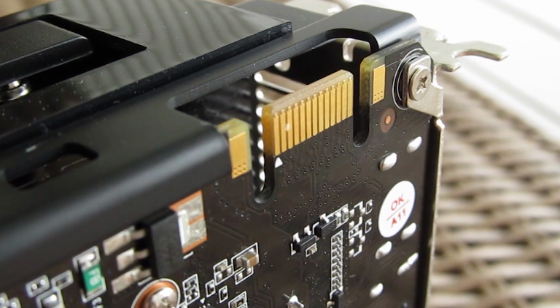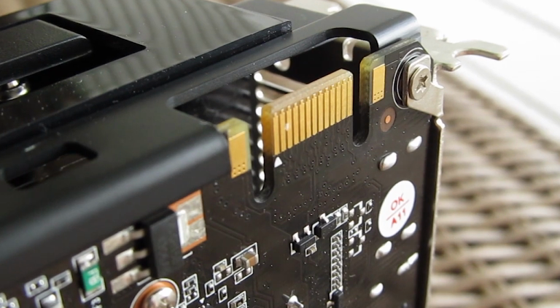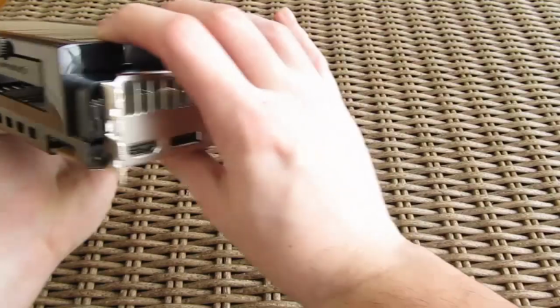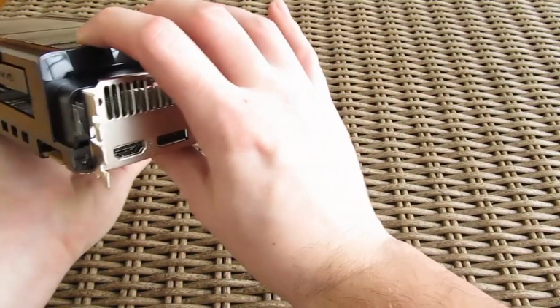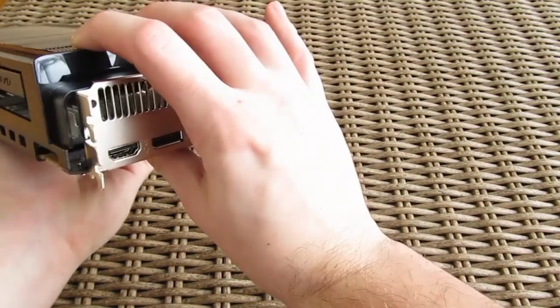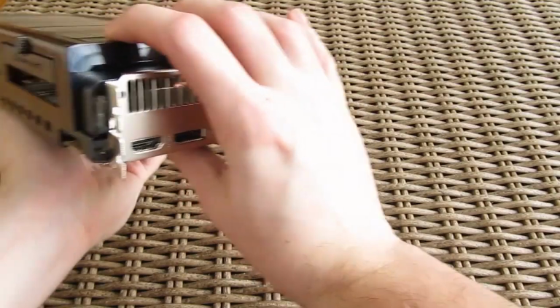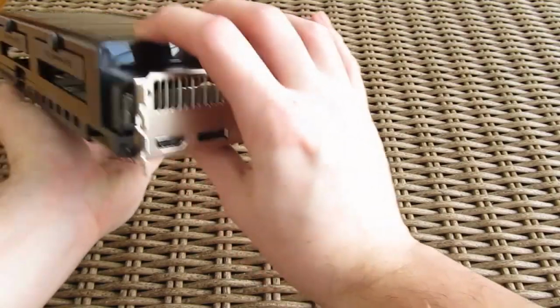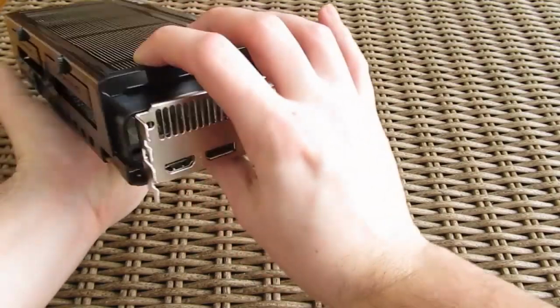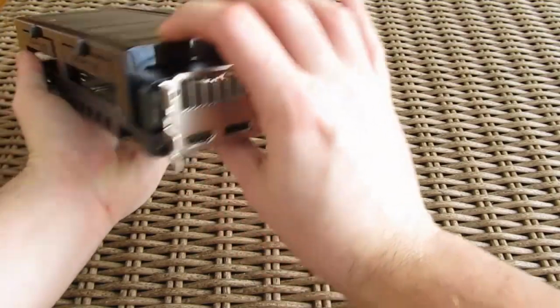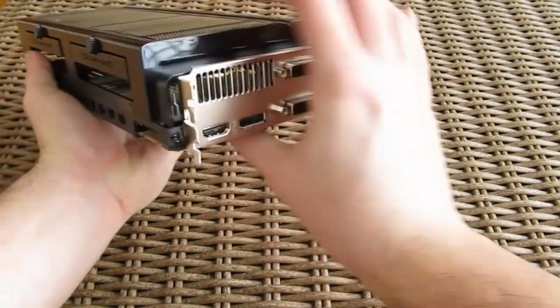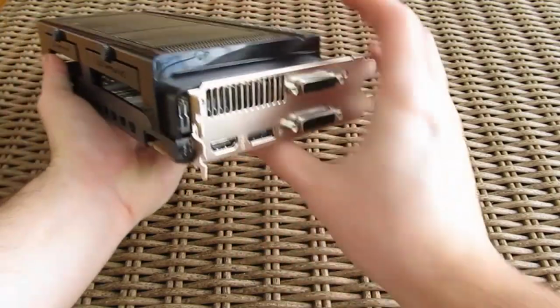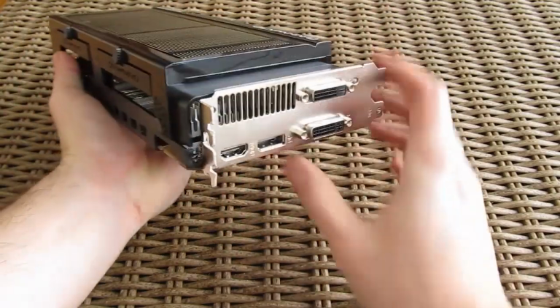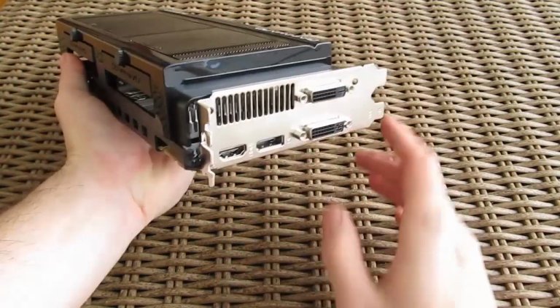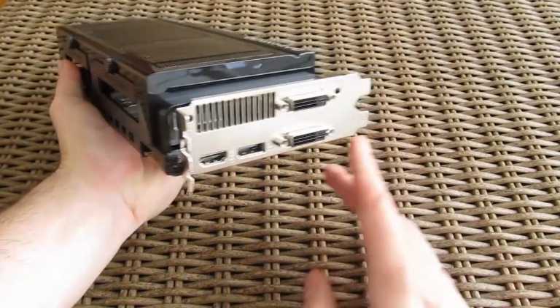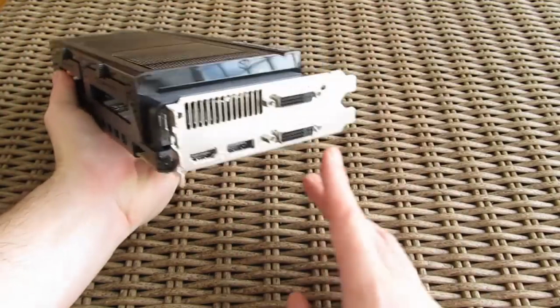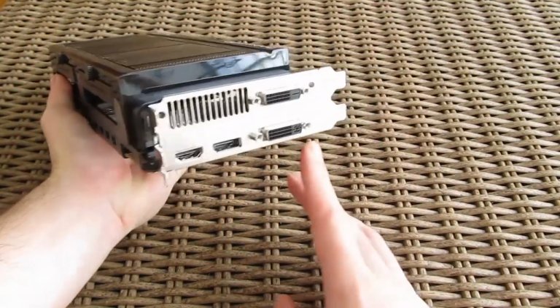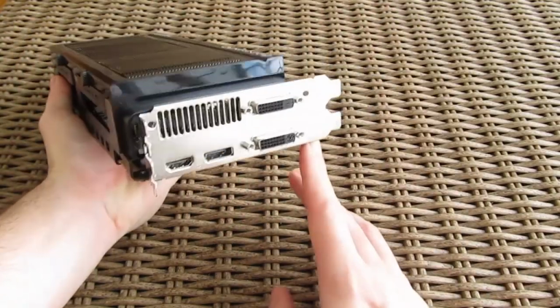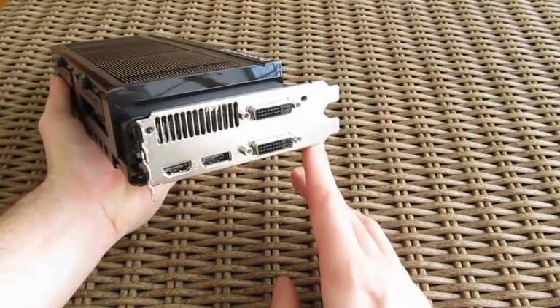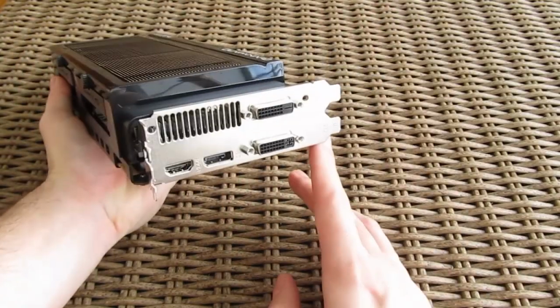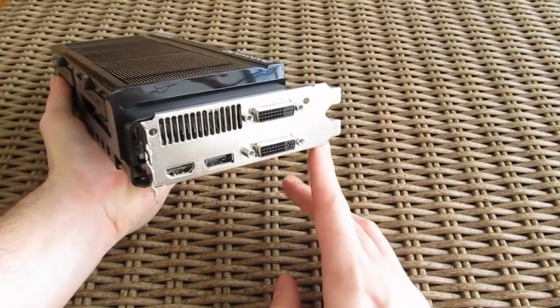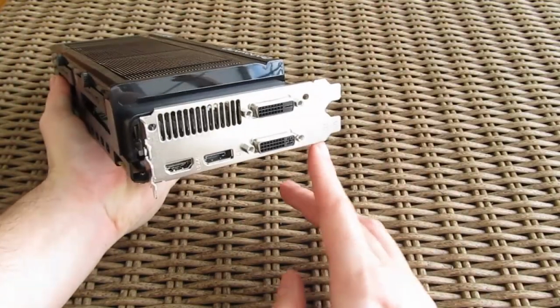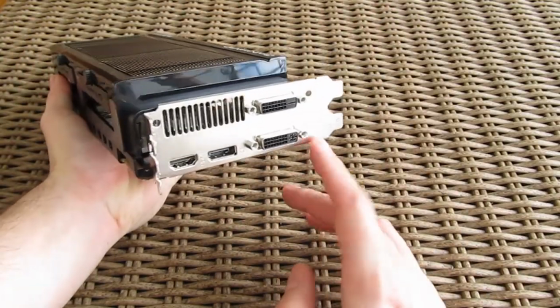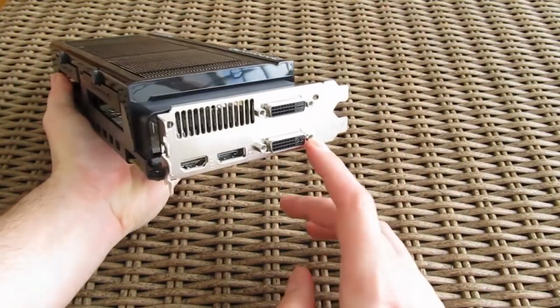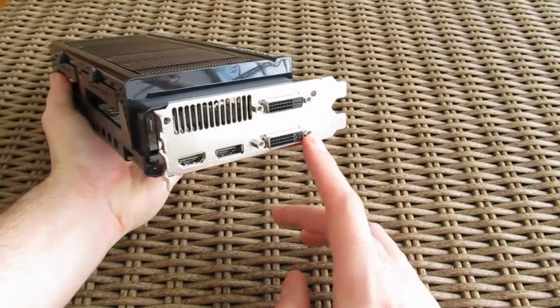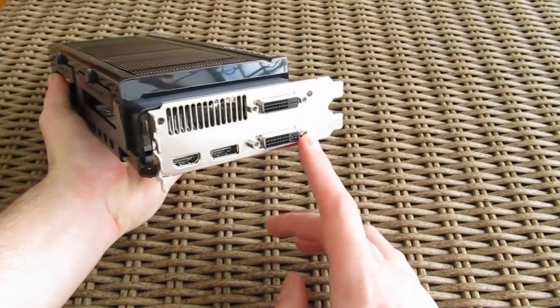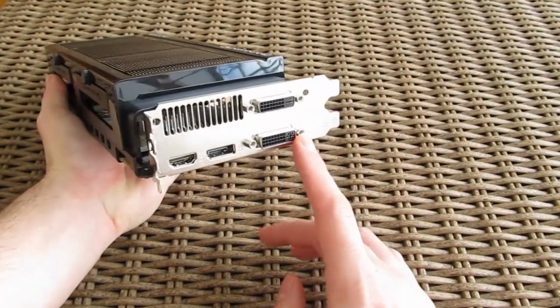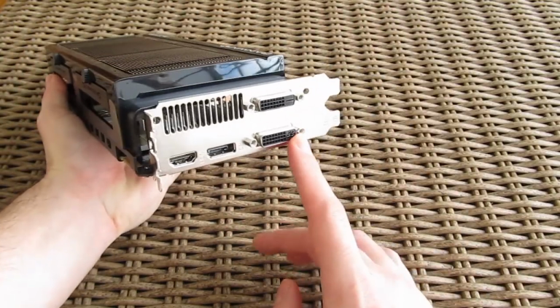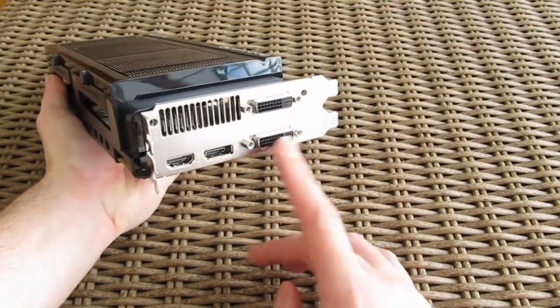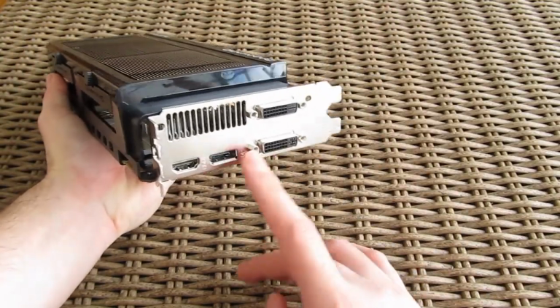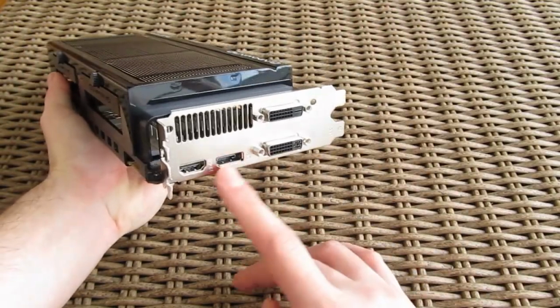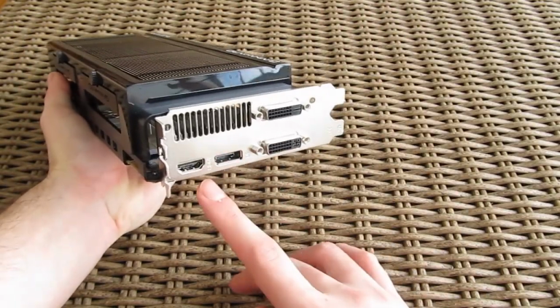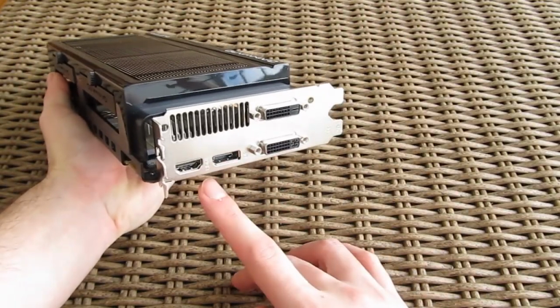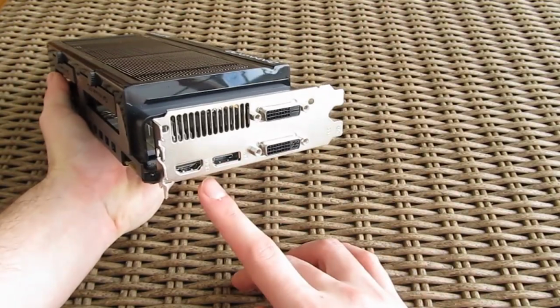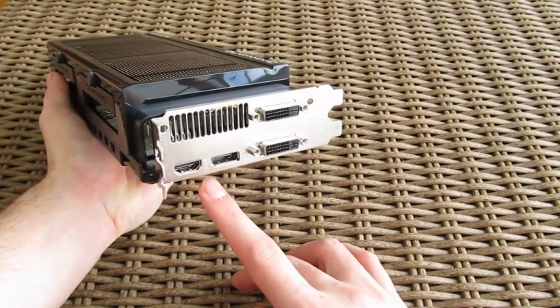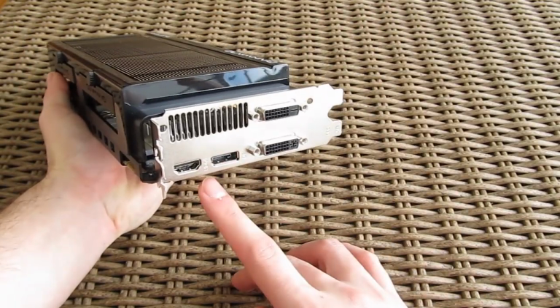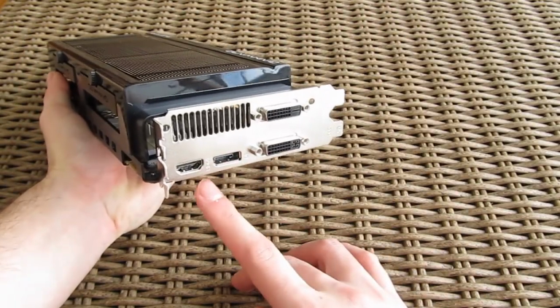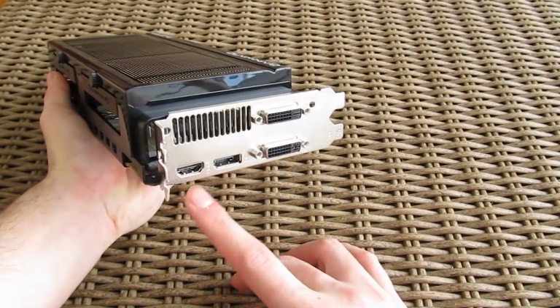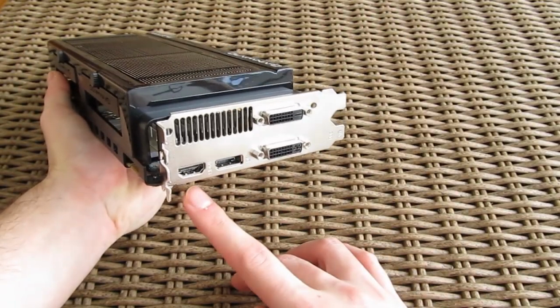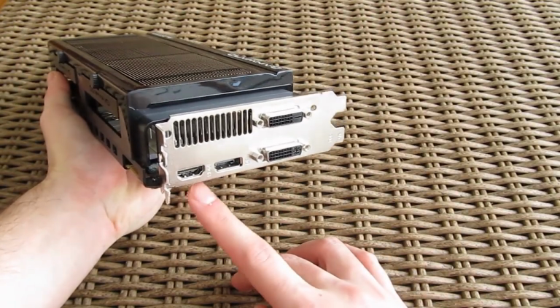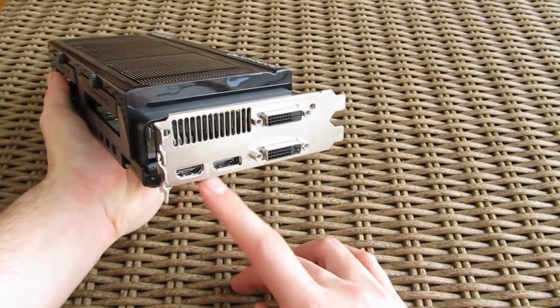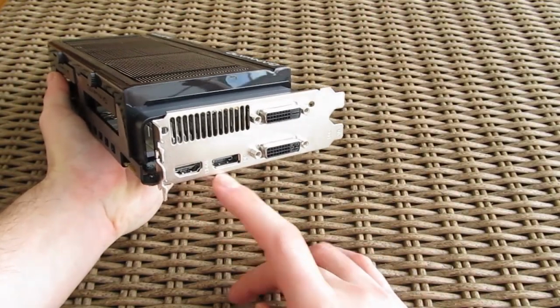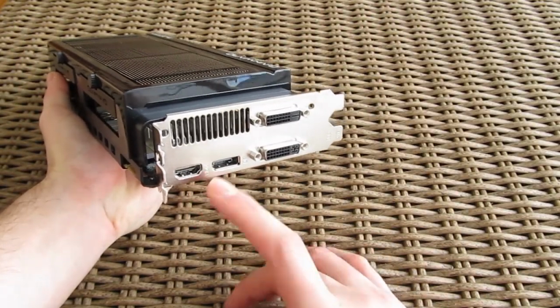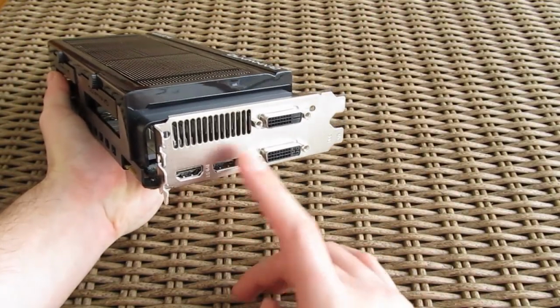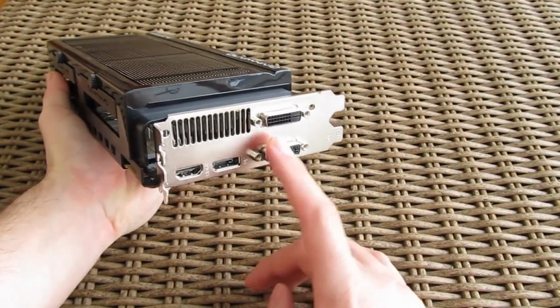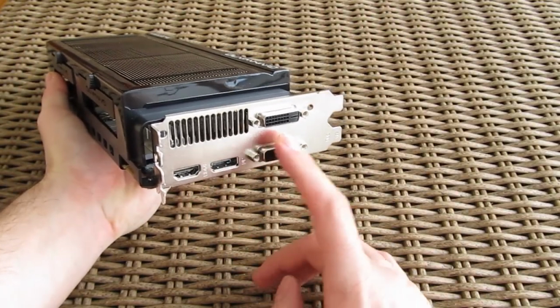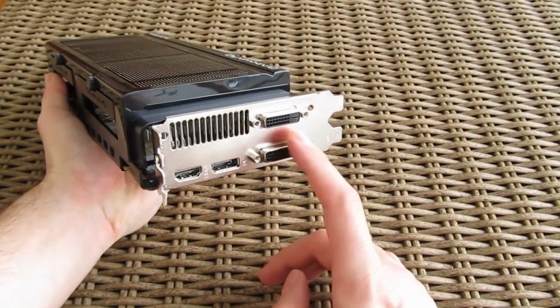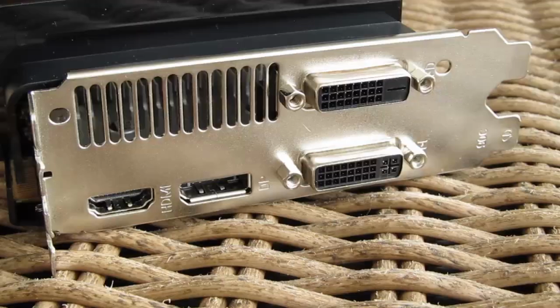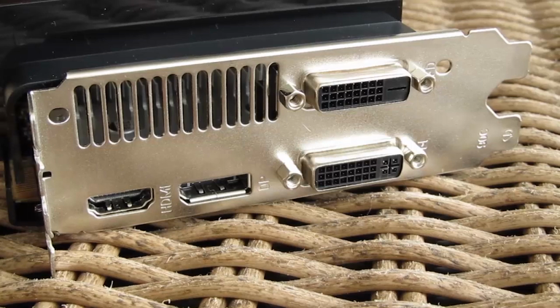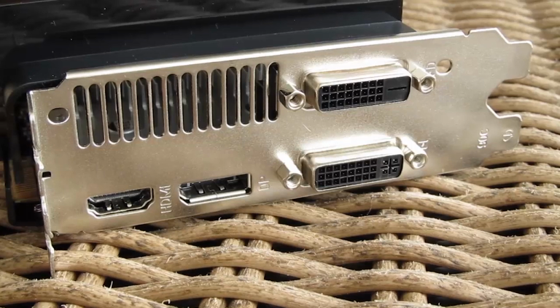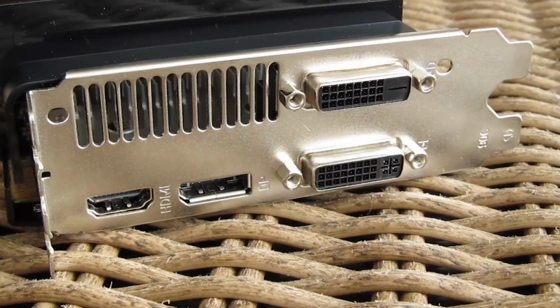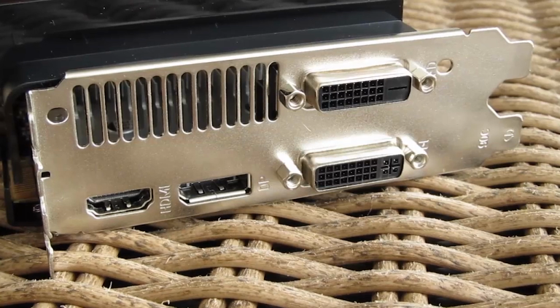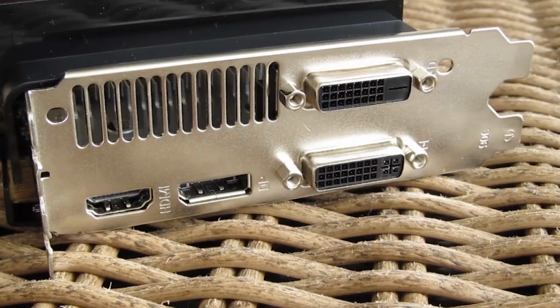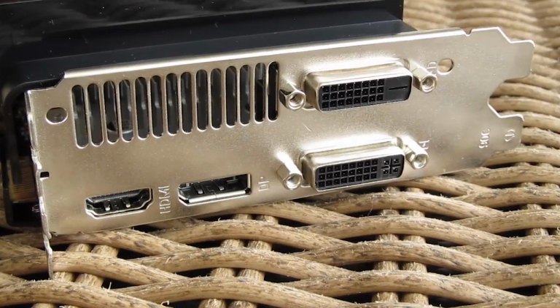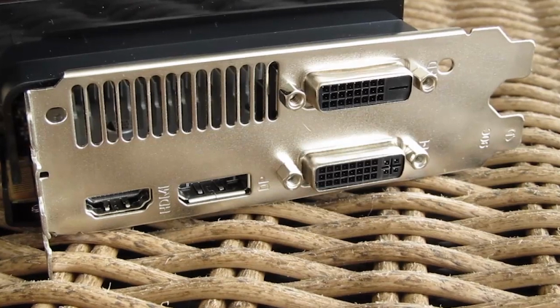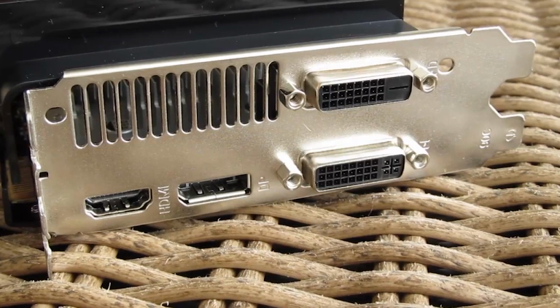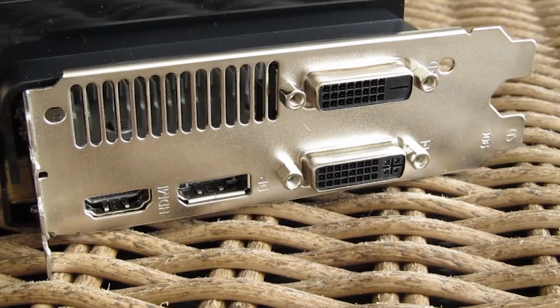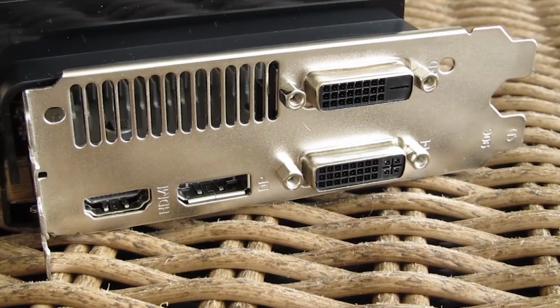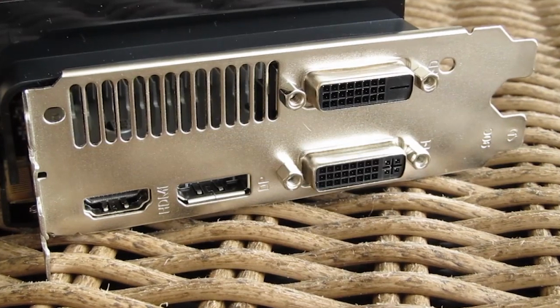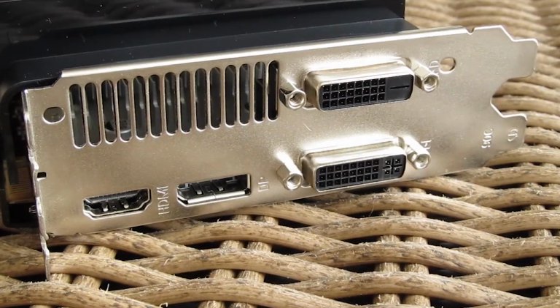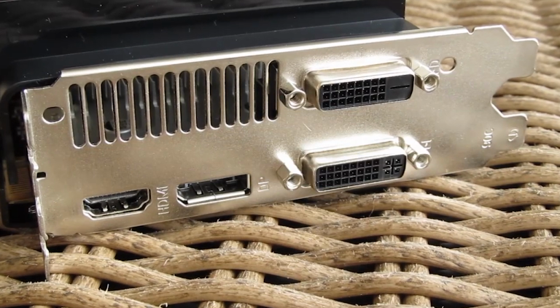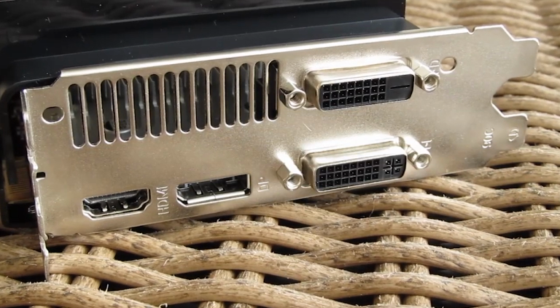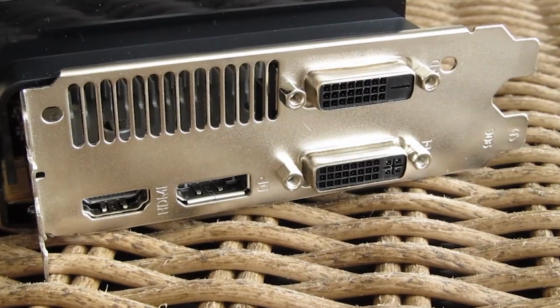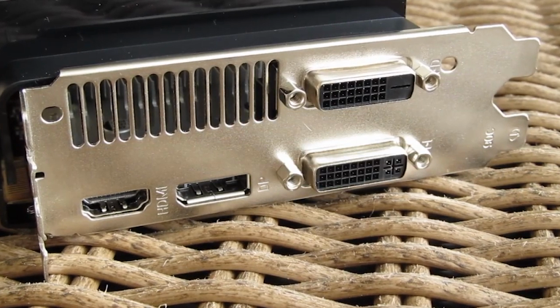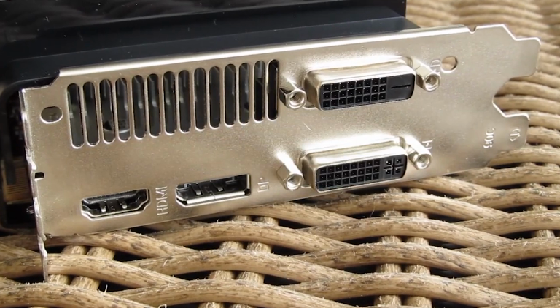Going to the front of the card for video outputs, we have a non-reference lineup of two DVIs, one HDMI and one DisplayPort.